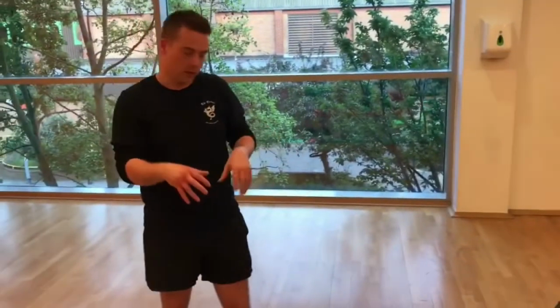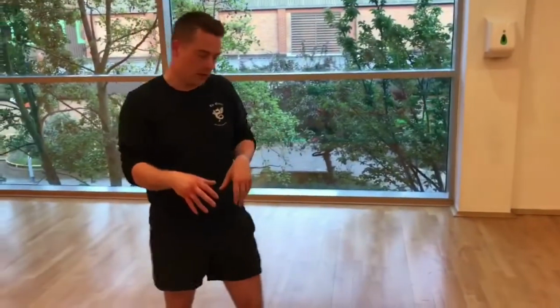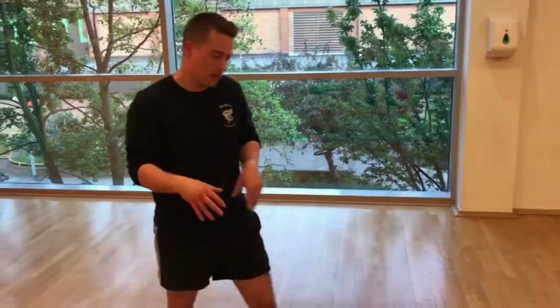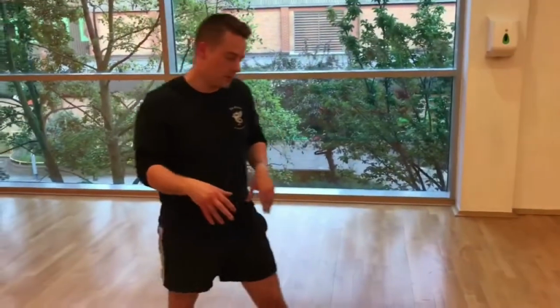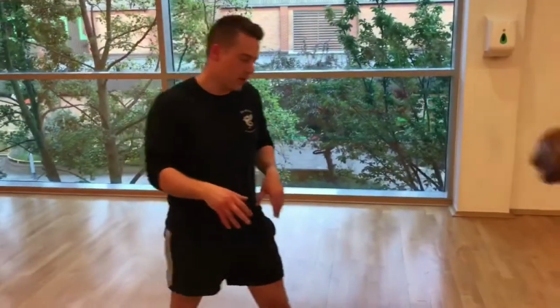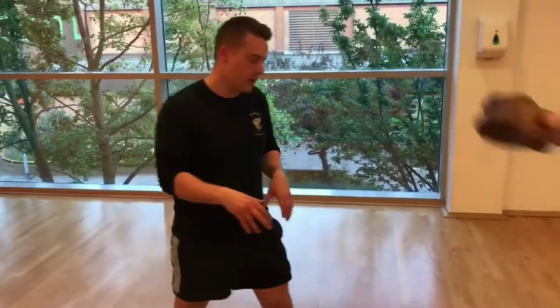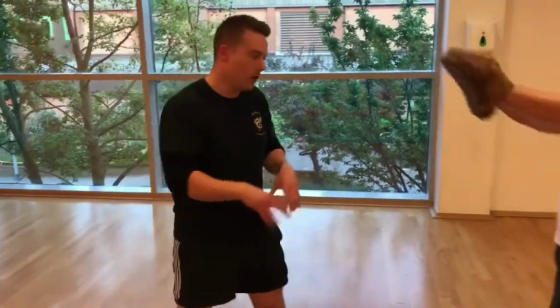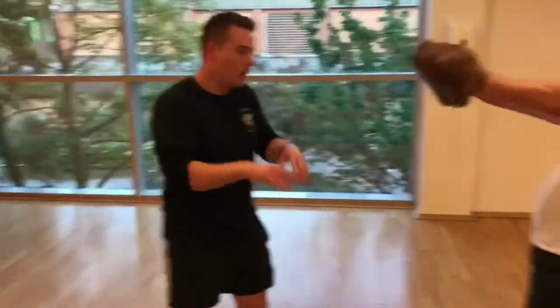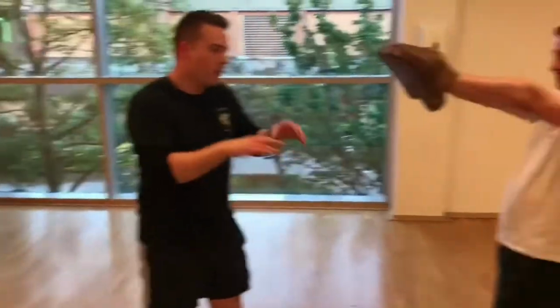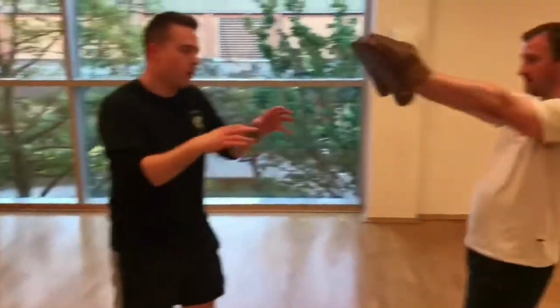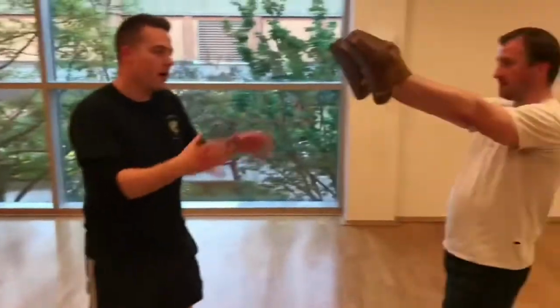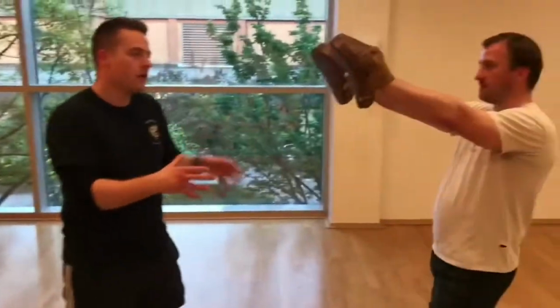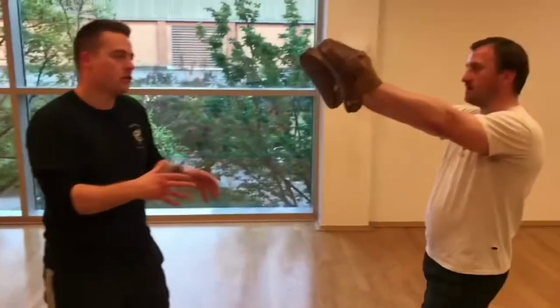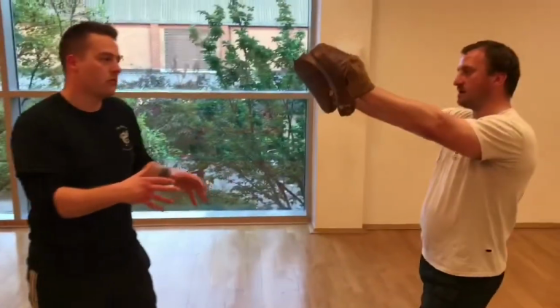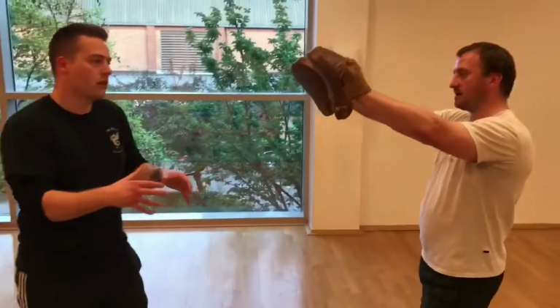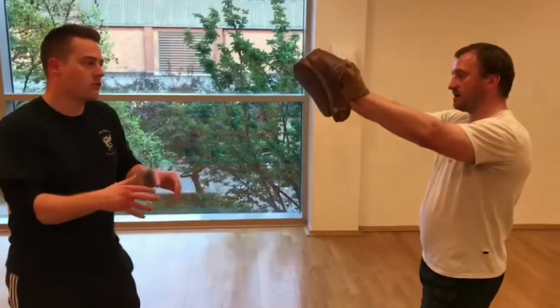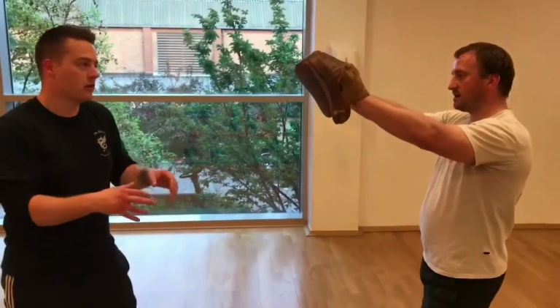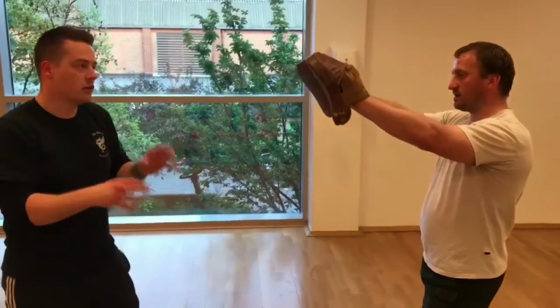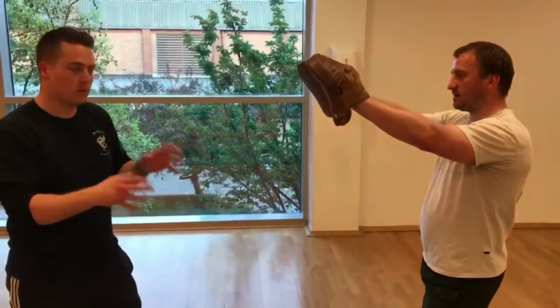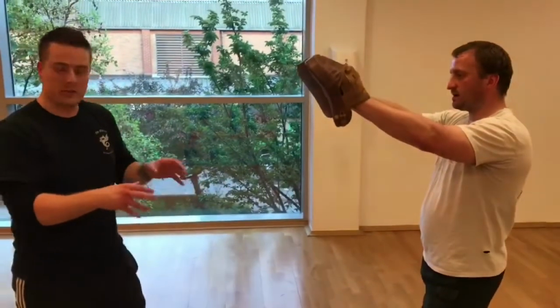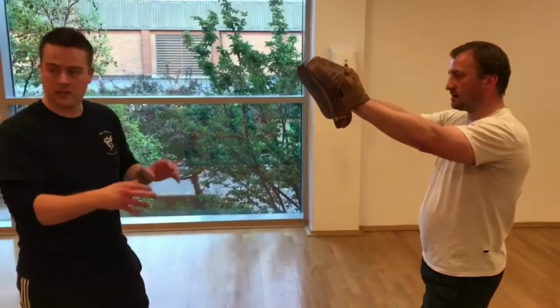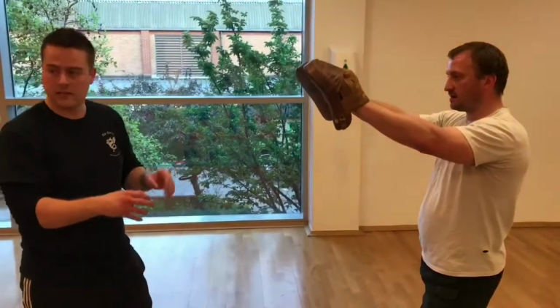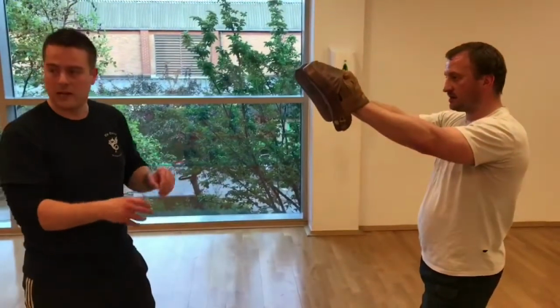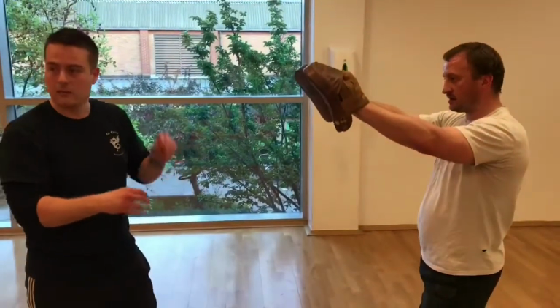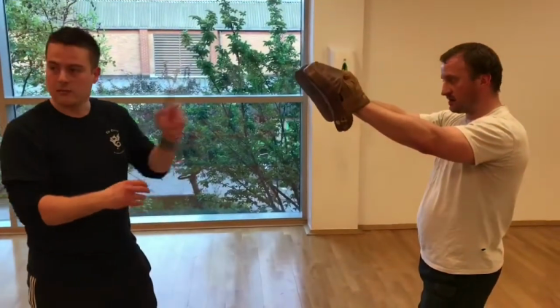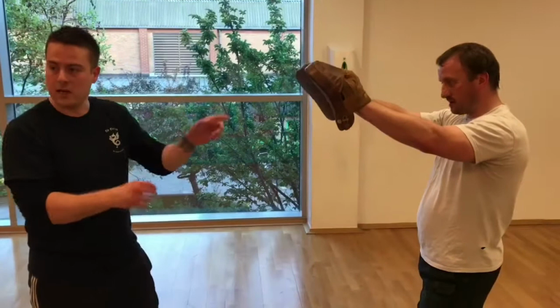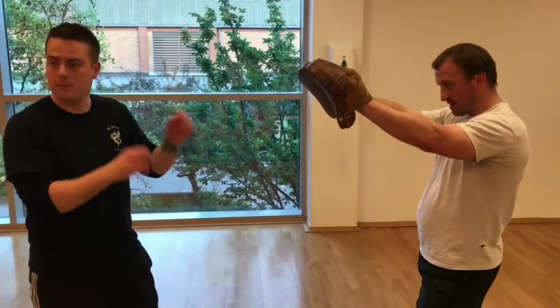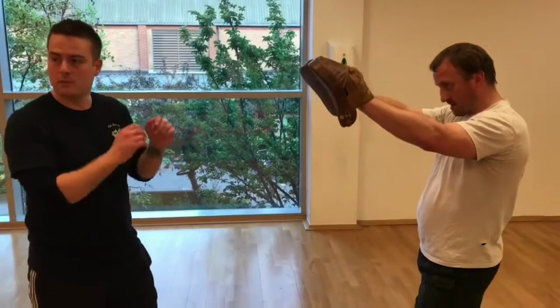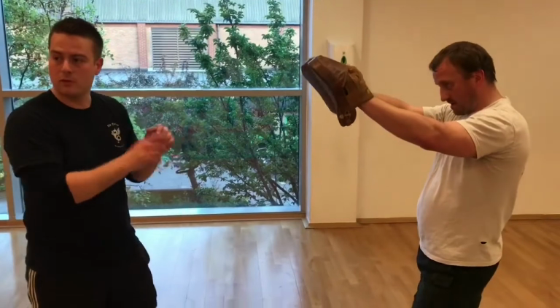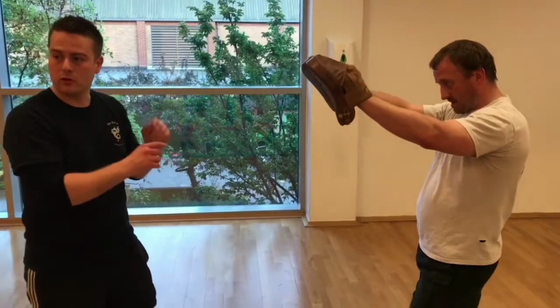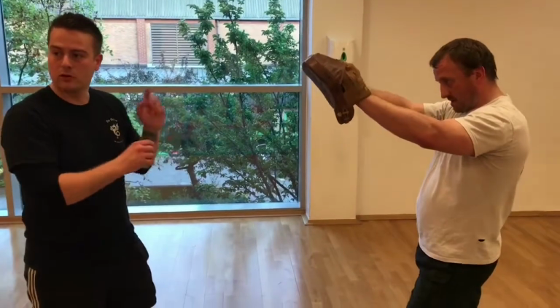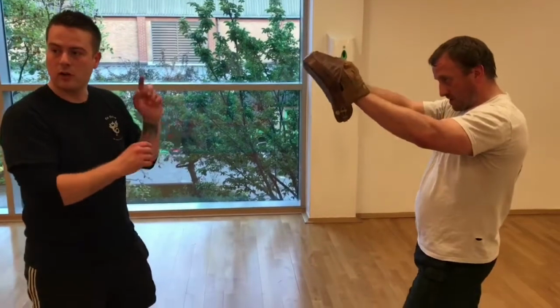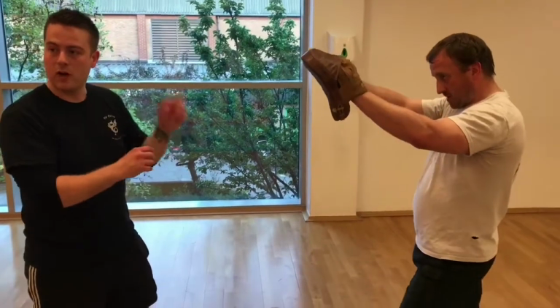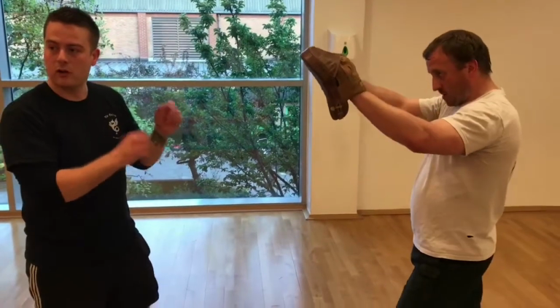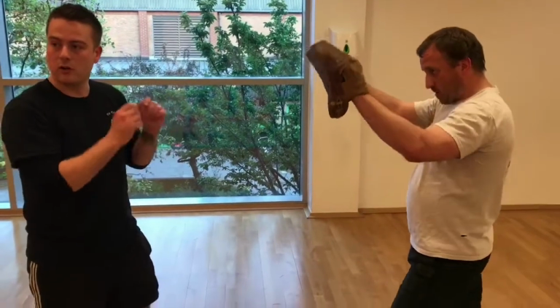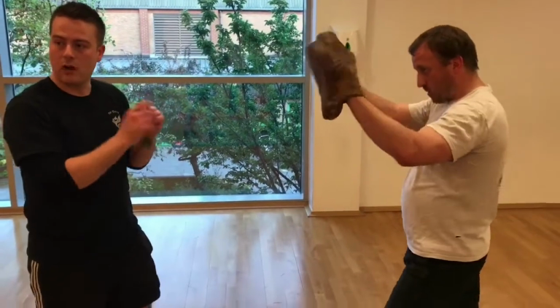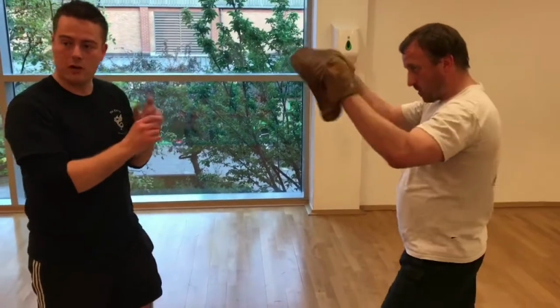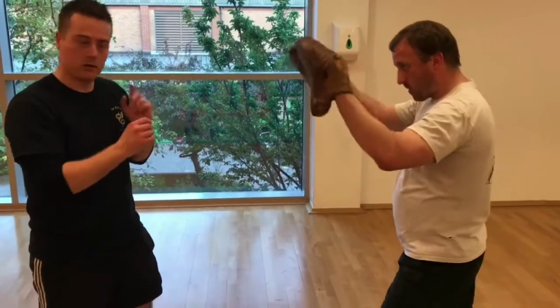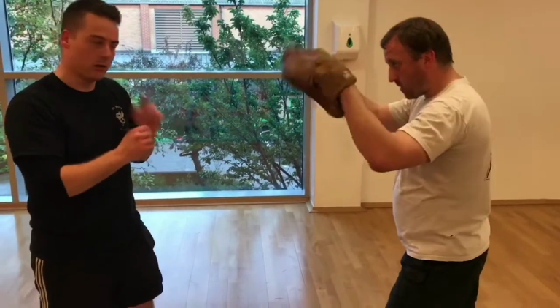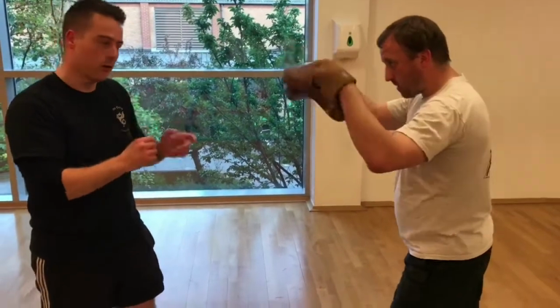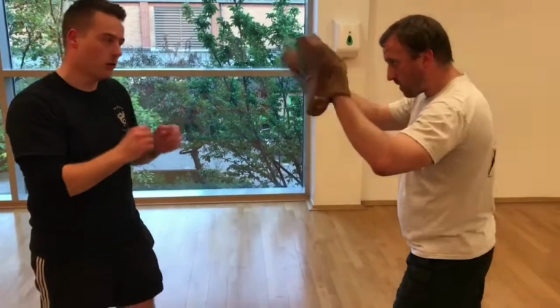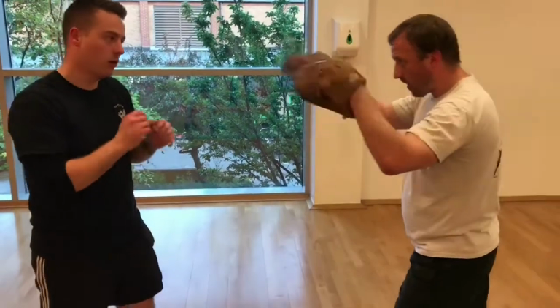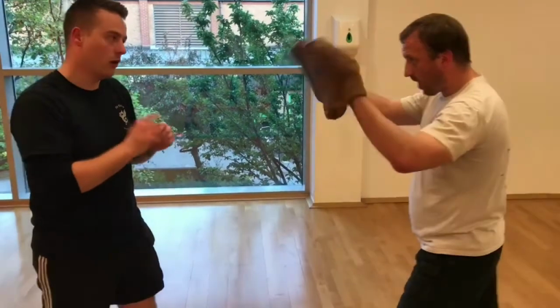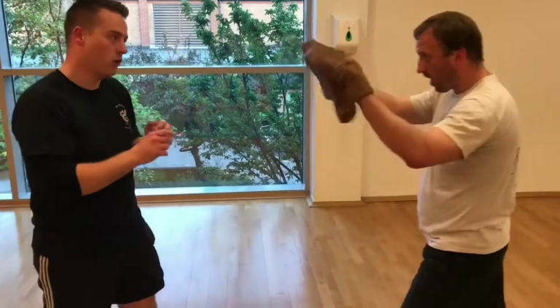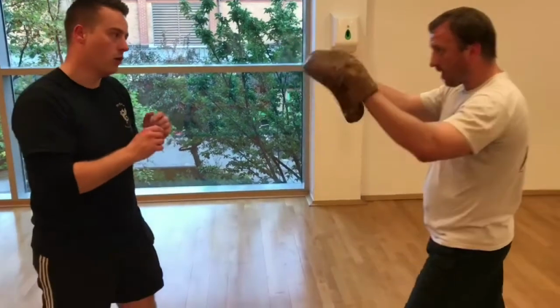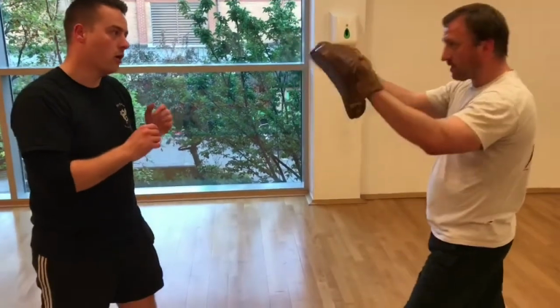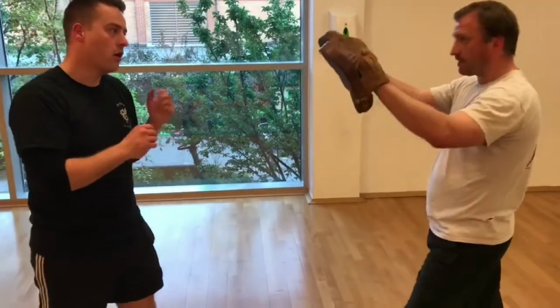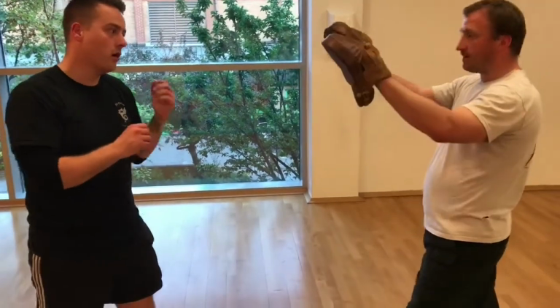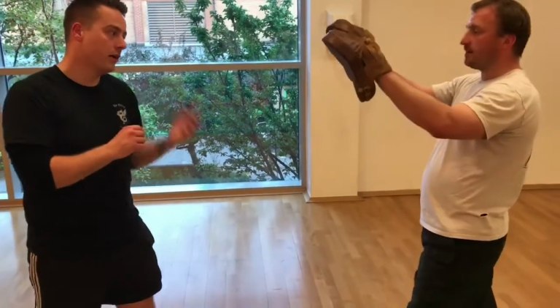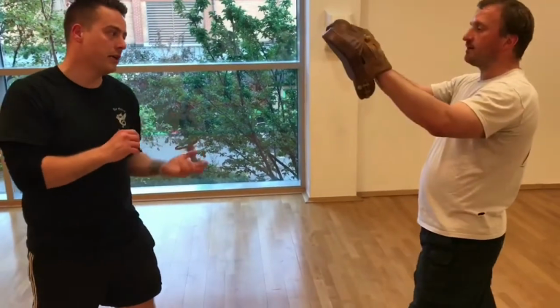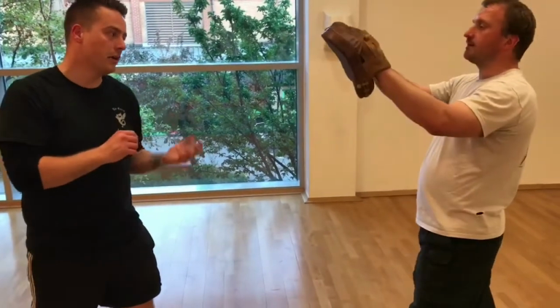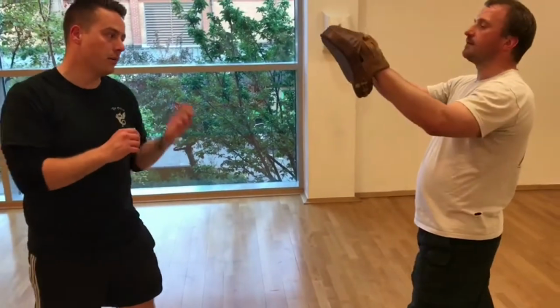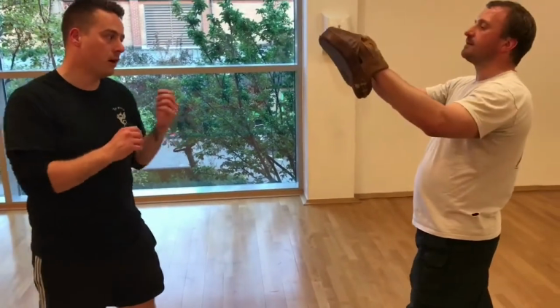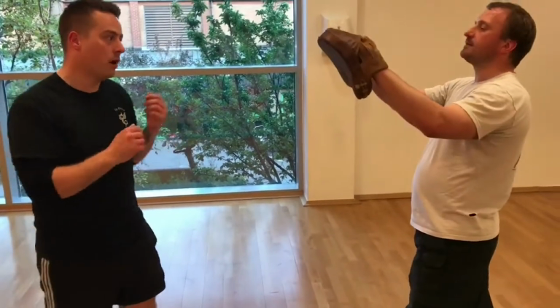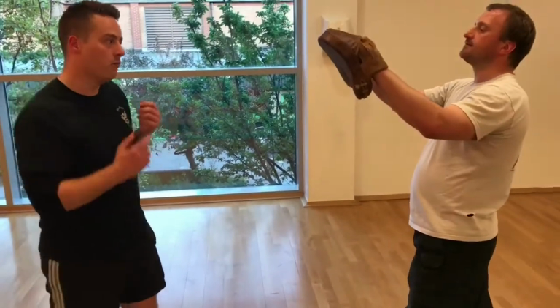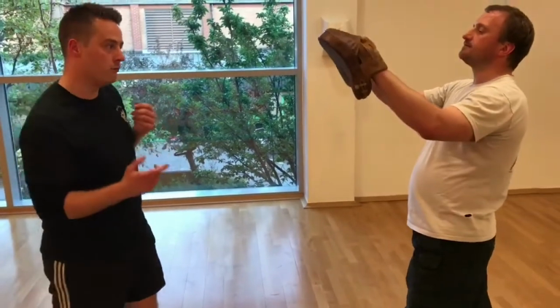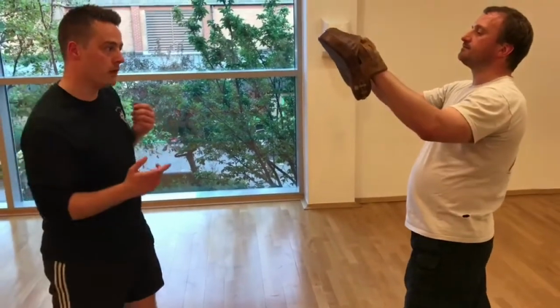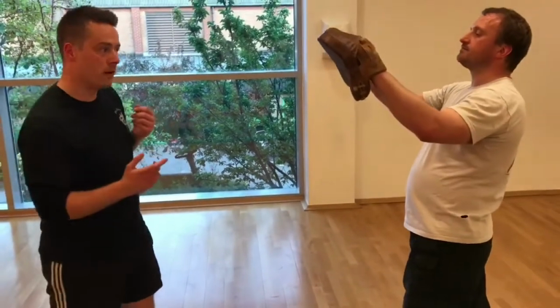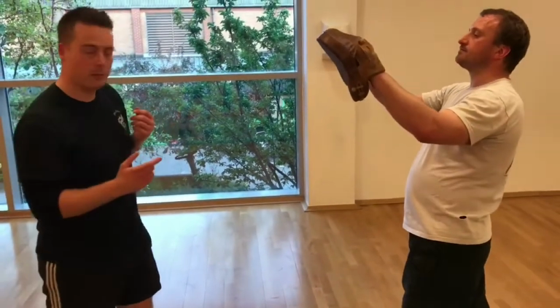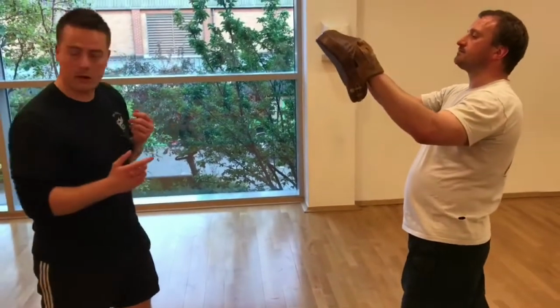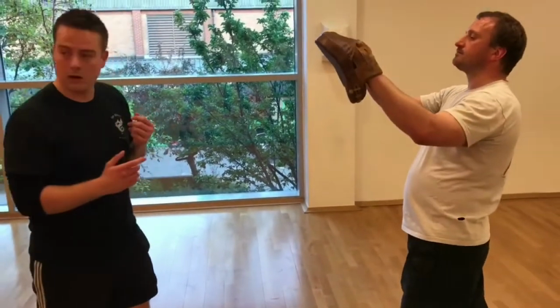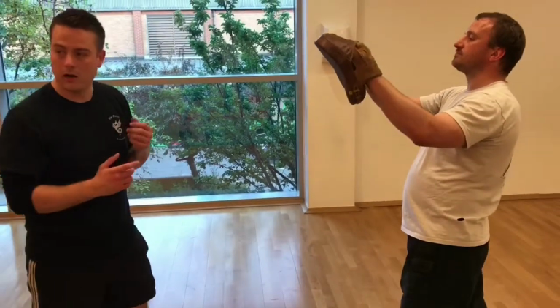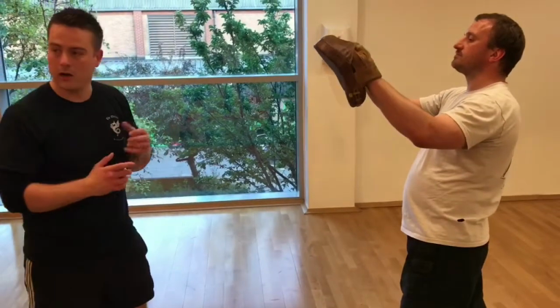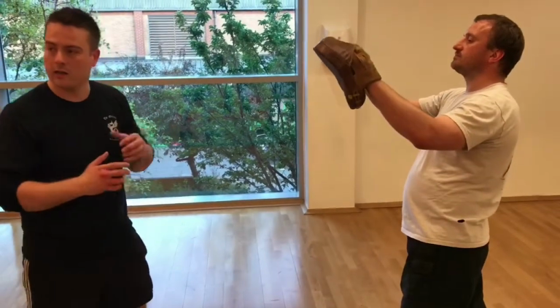My Eight Strikes Drill is always the same: jab, cross, high hook, high hook, low hook, low hook, lead uppercut, rear uppercut. I have millions of drills like this. But the strikes I asked you to make were specific — with the jab I said step with it, though you don't have to step with every jab. If you're close, you can just punch it.